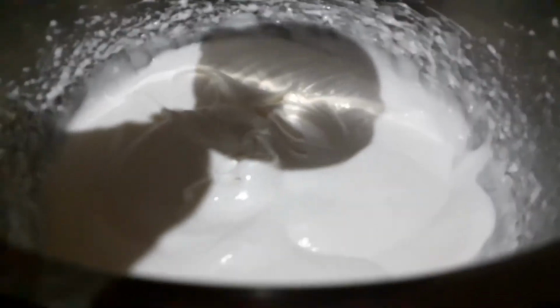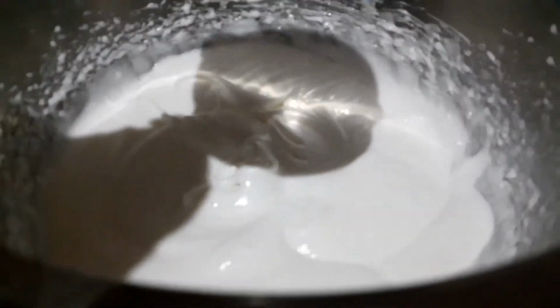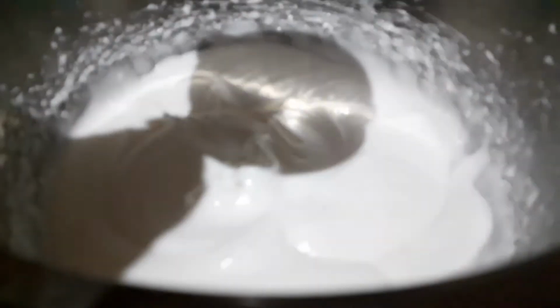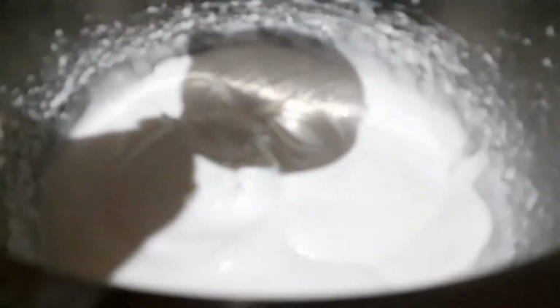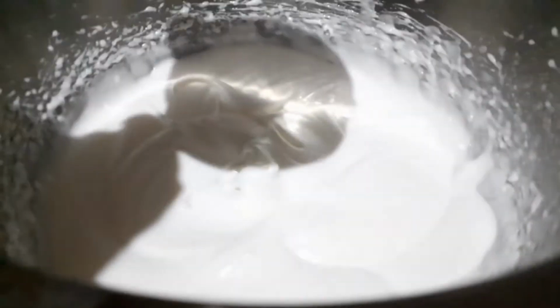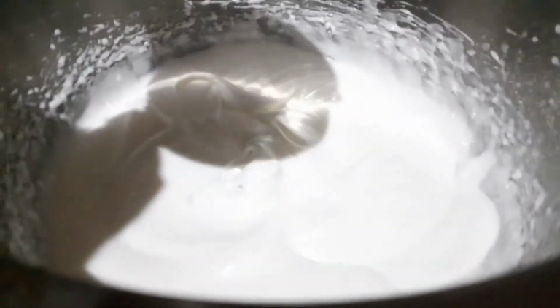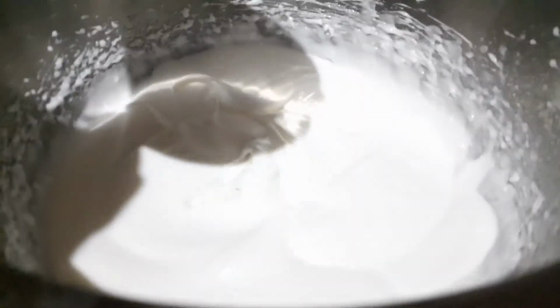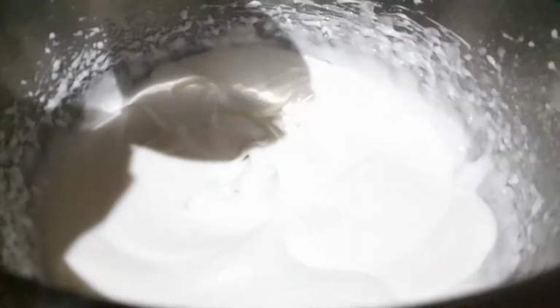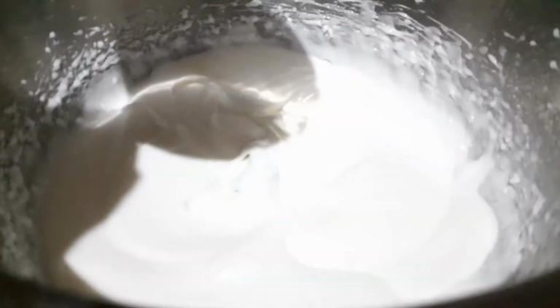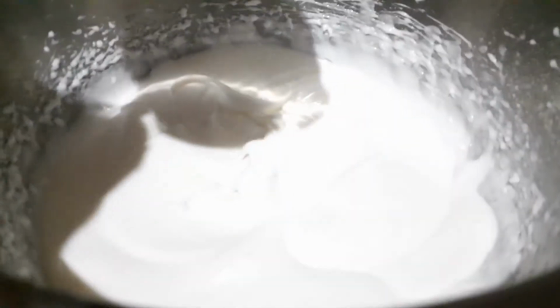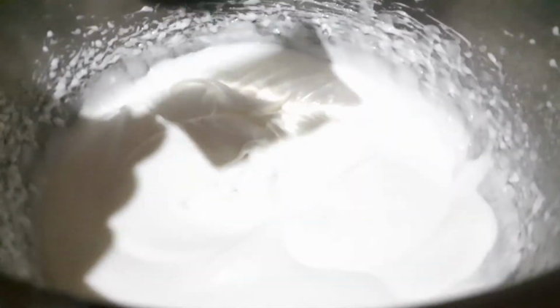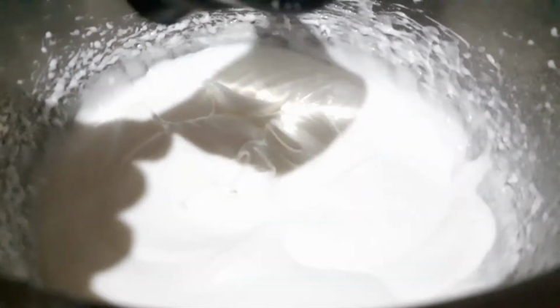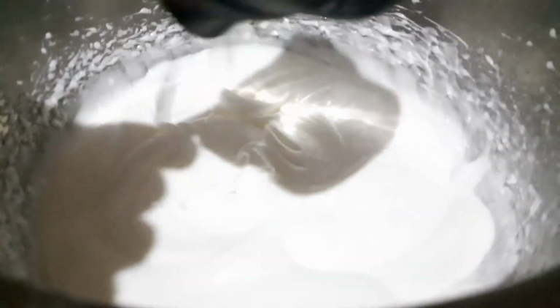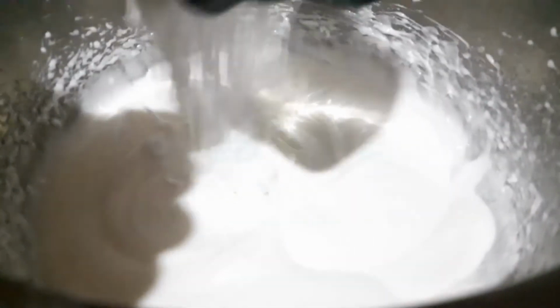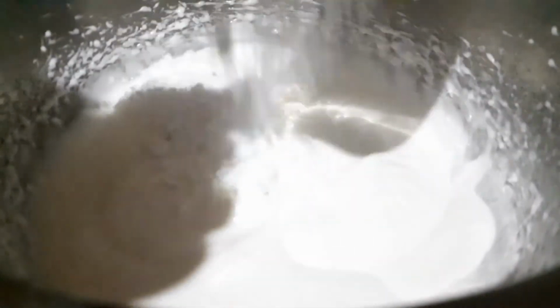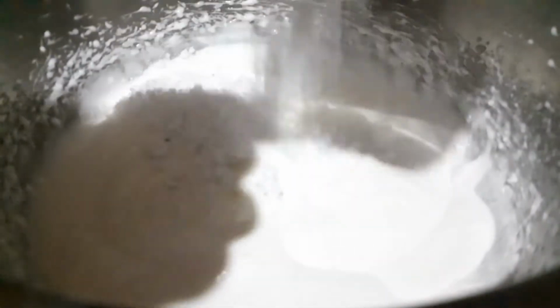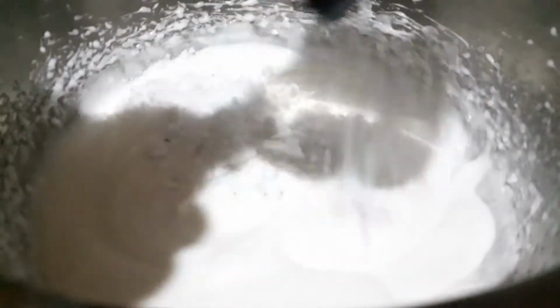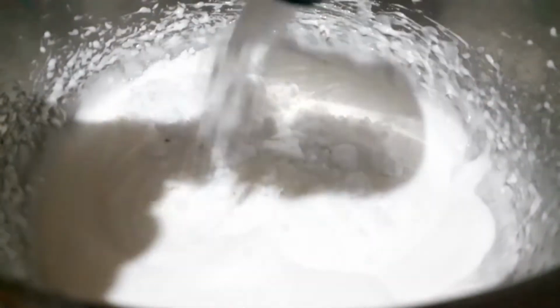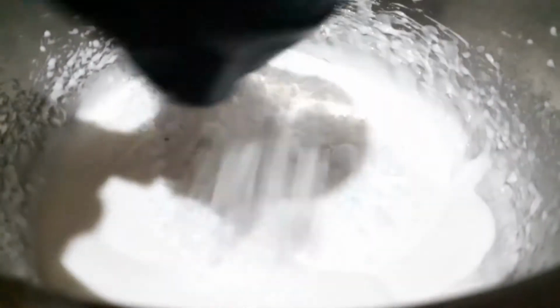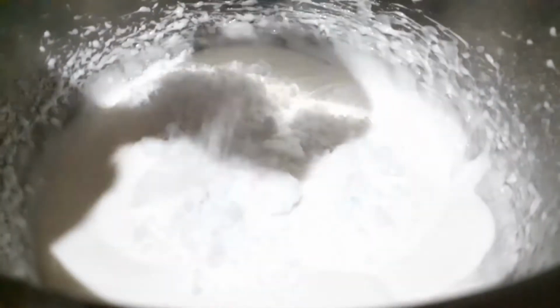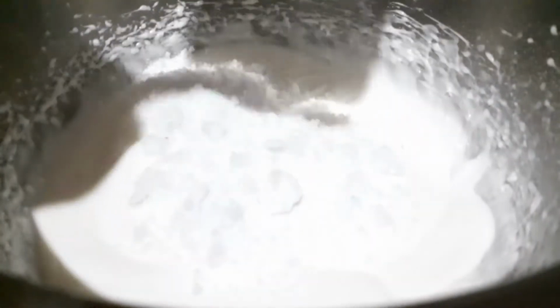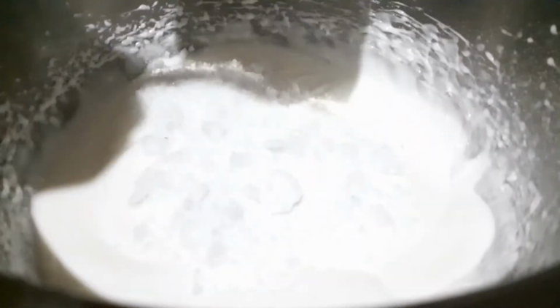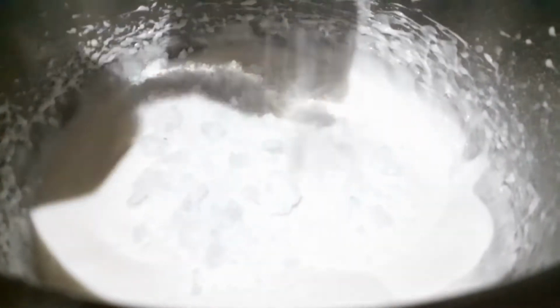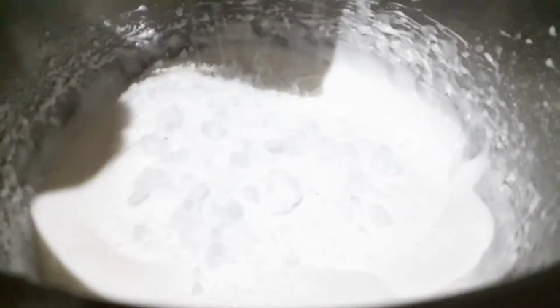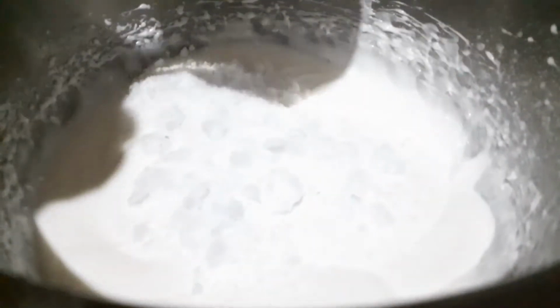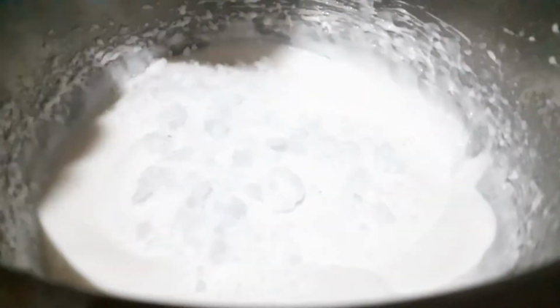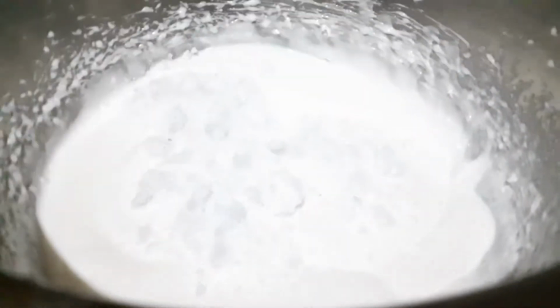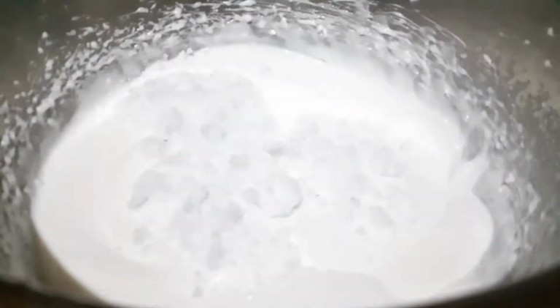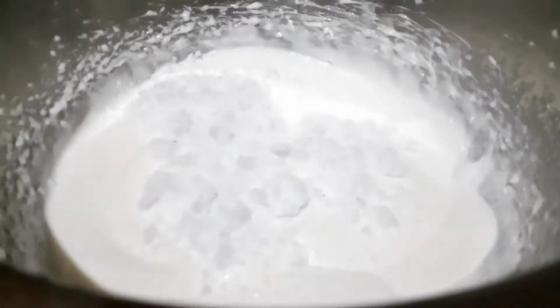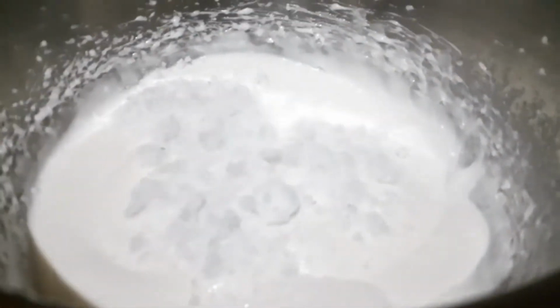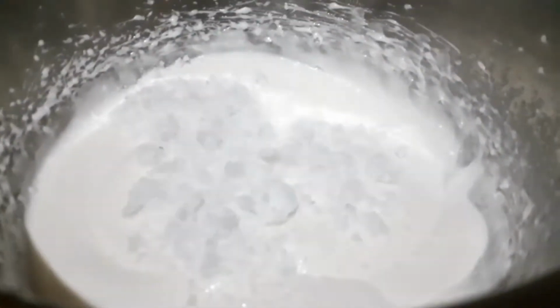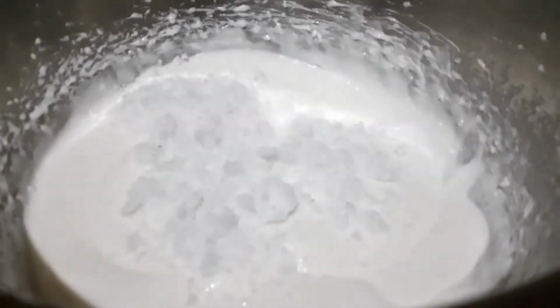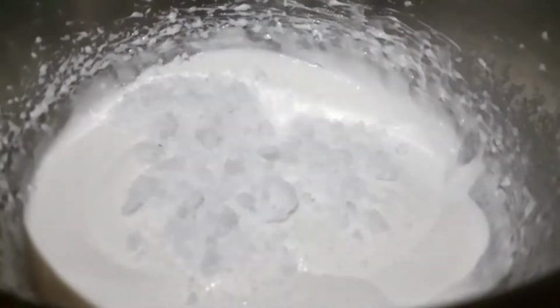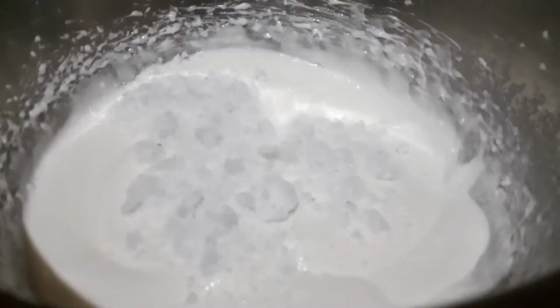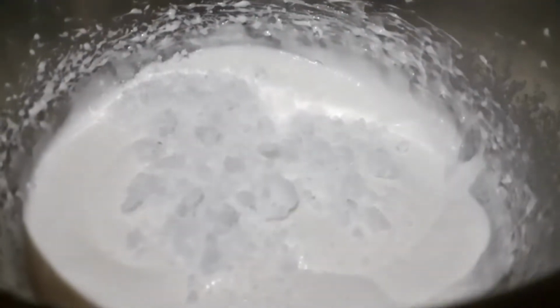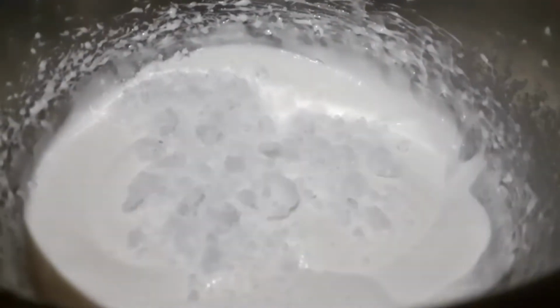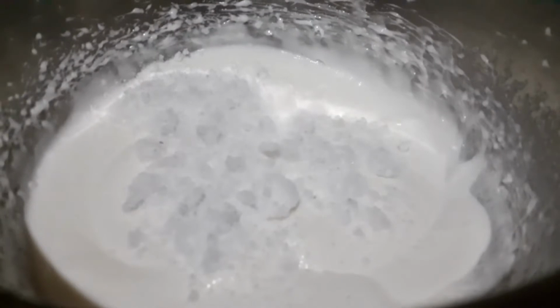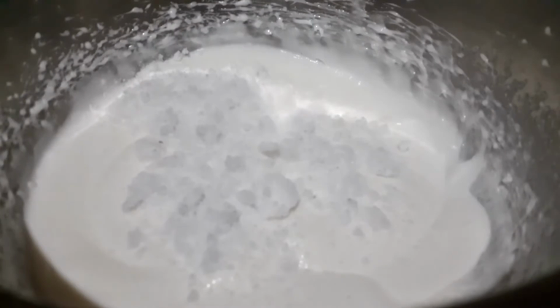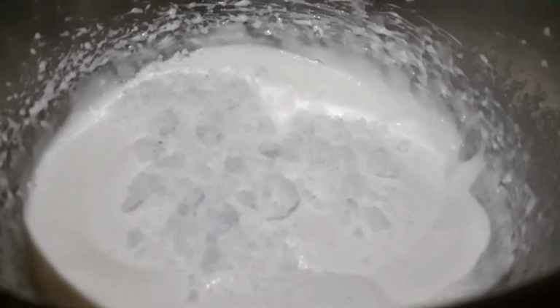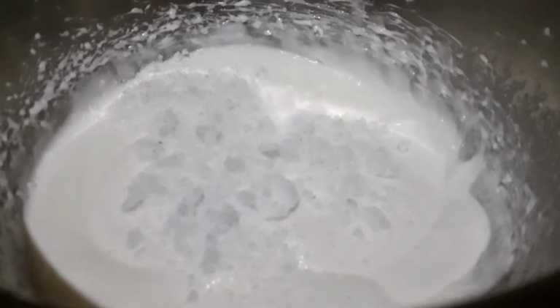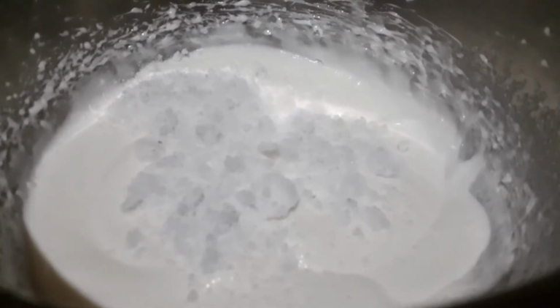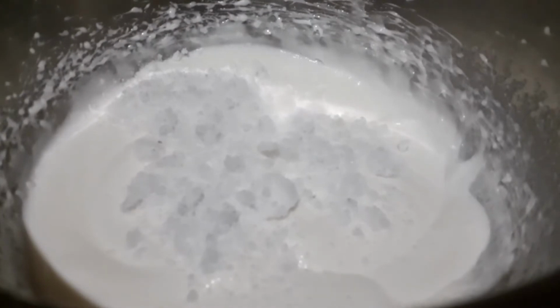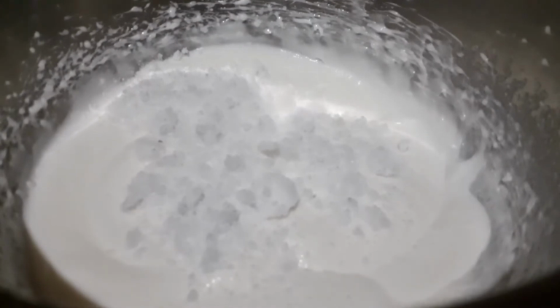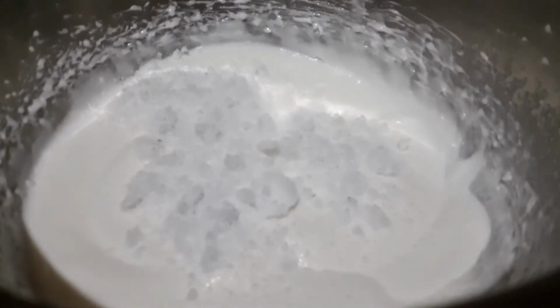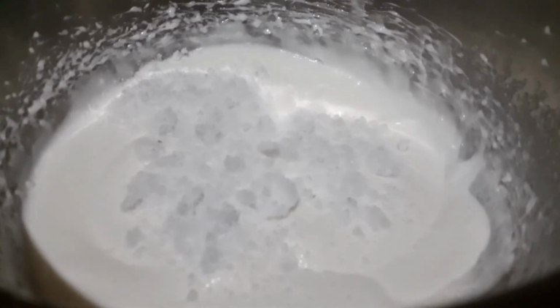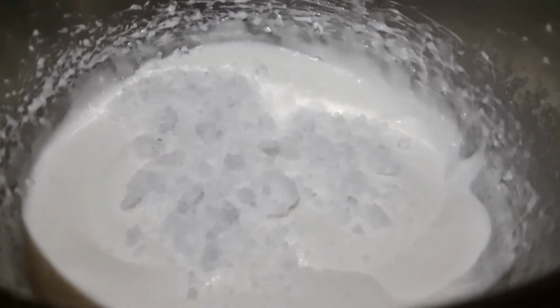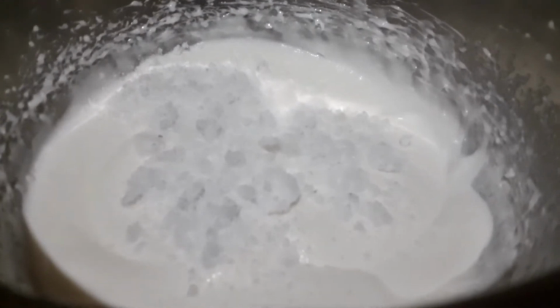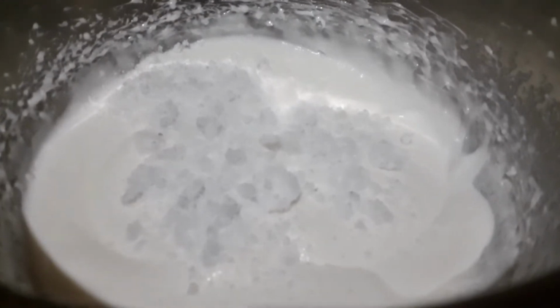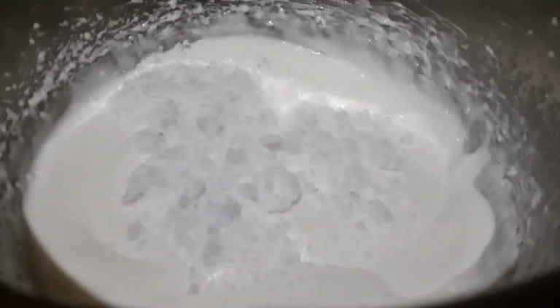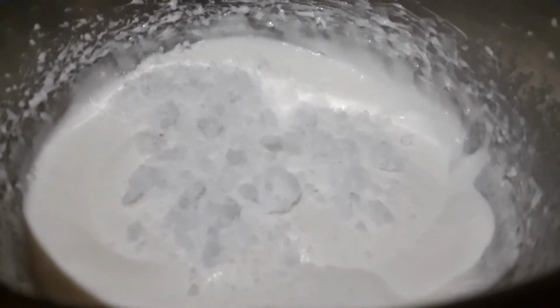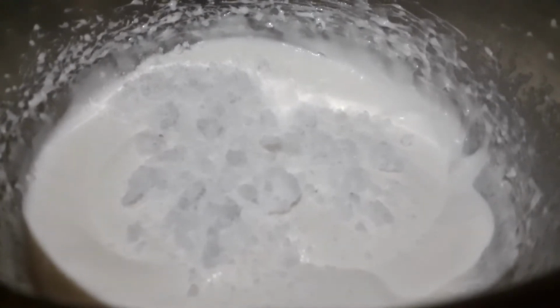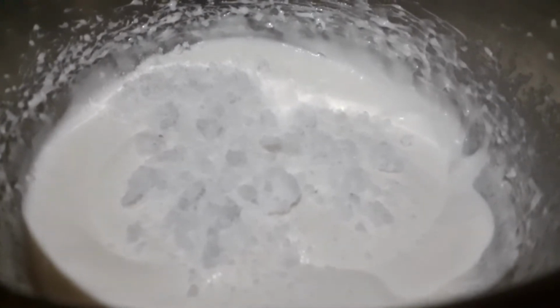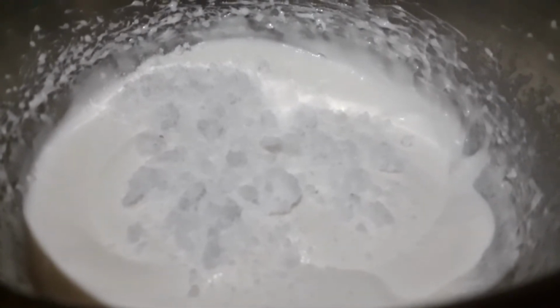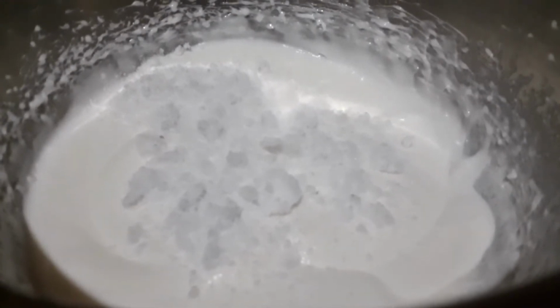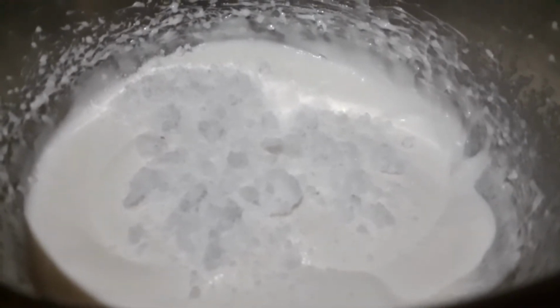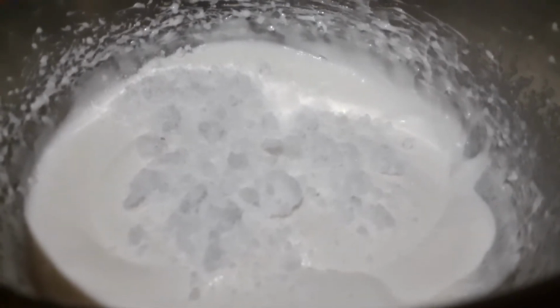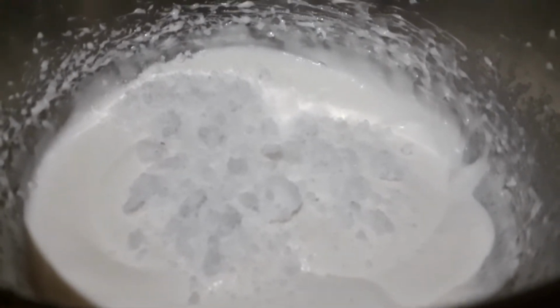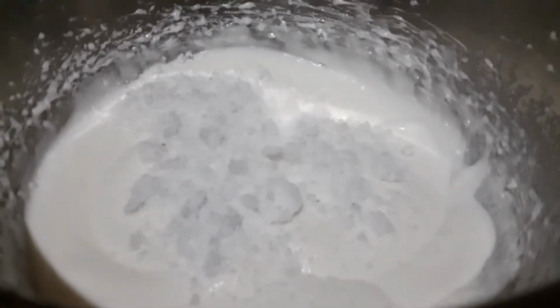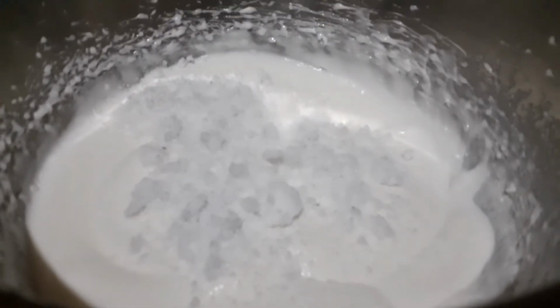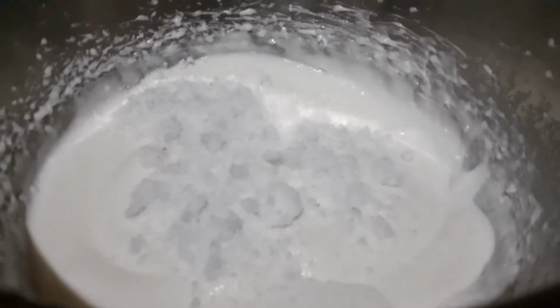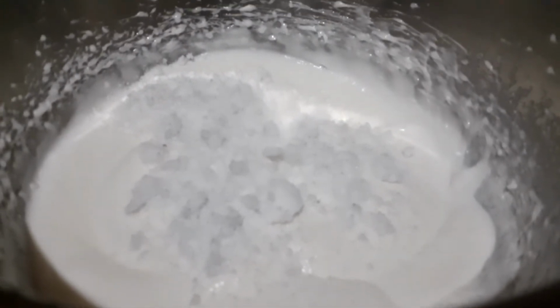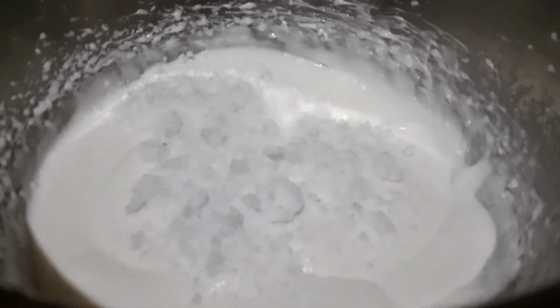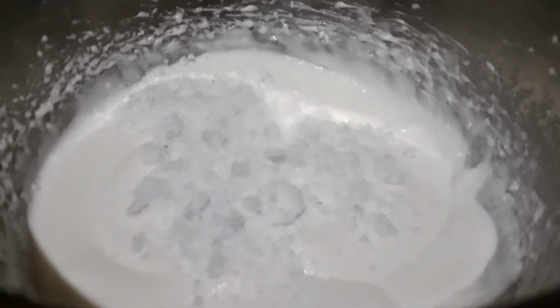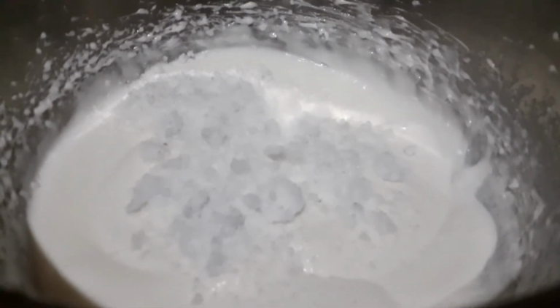Add one fourth cup sugar and the deseeded jamun fruit paste, and whip again.